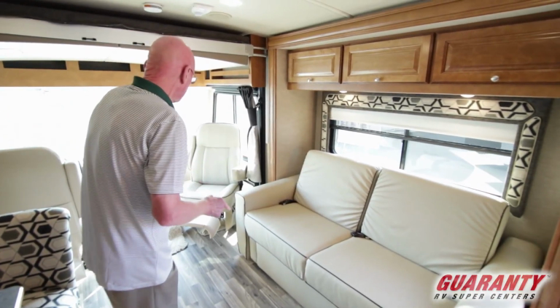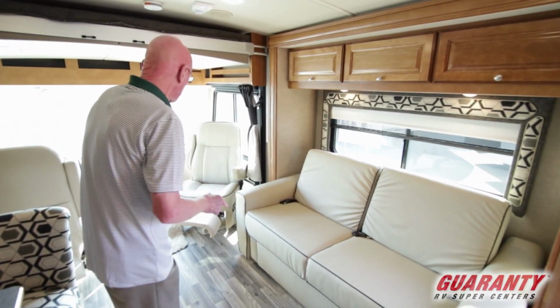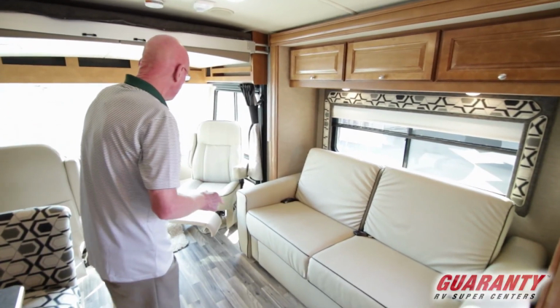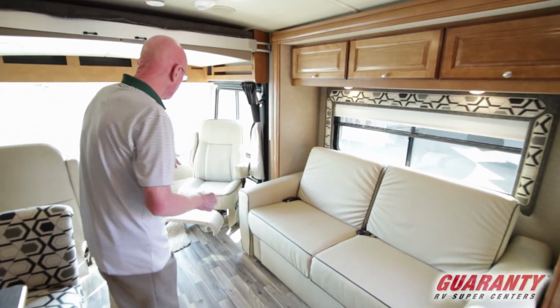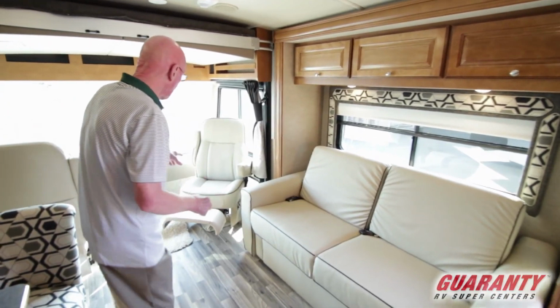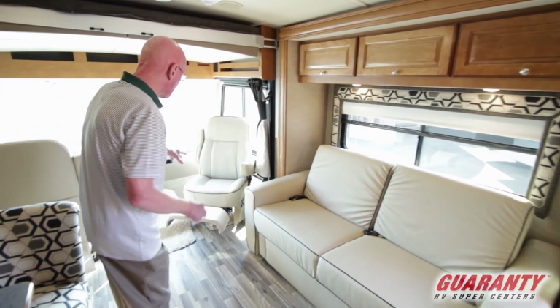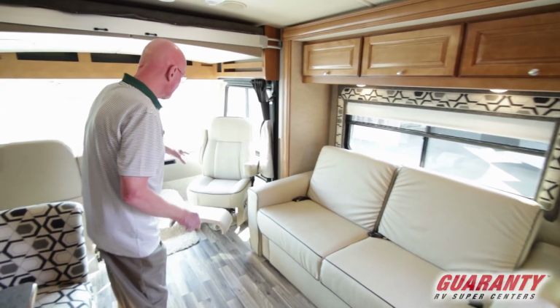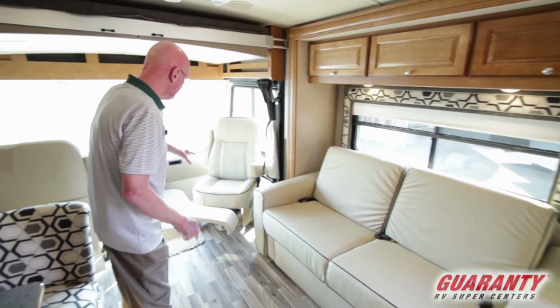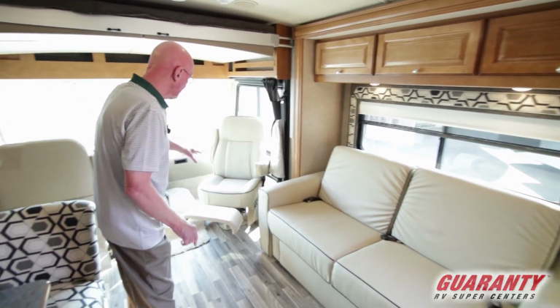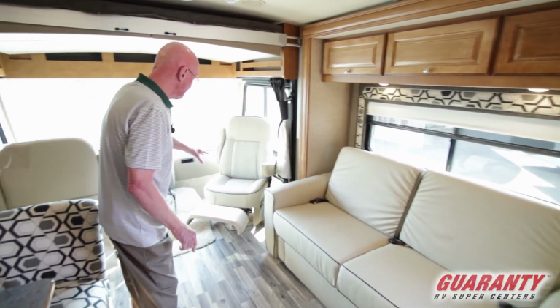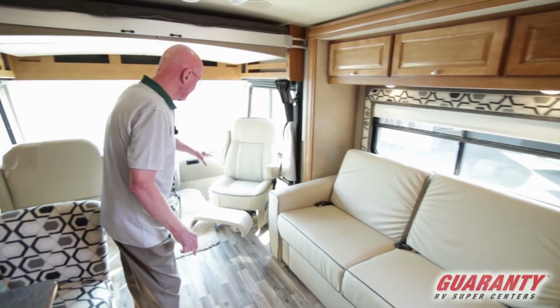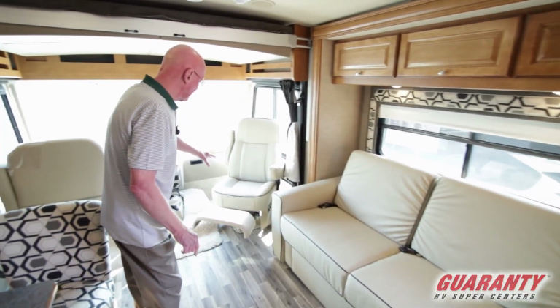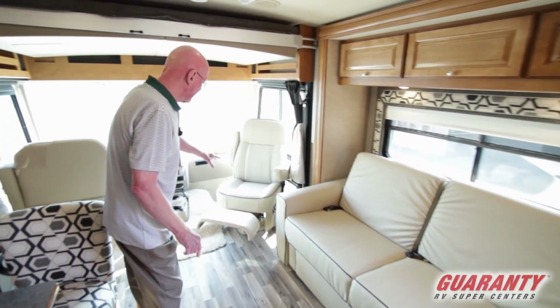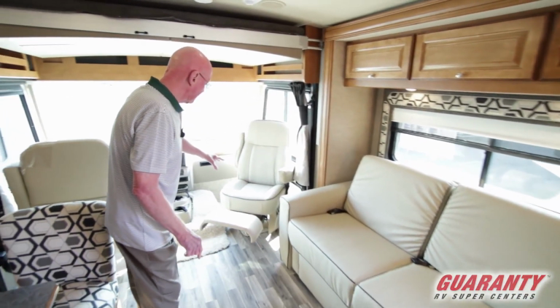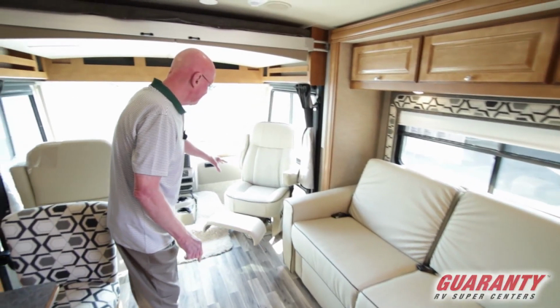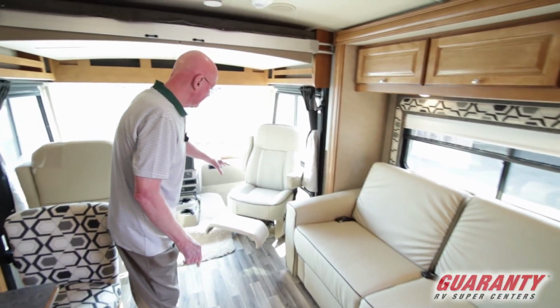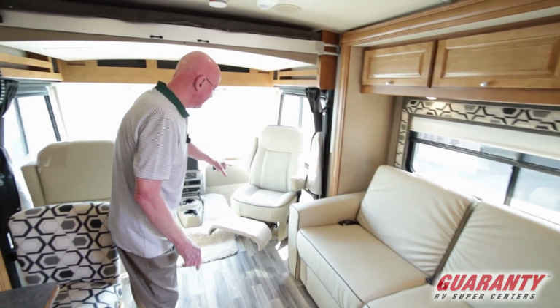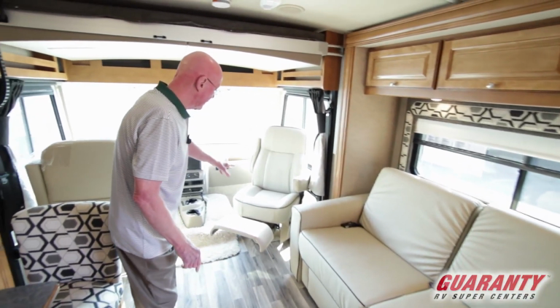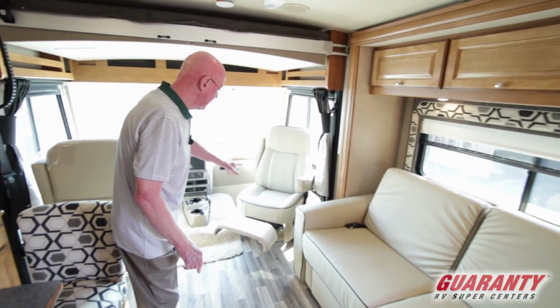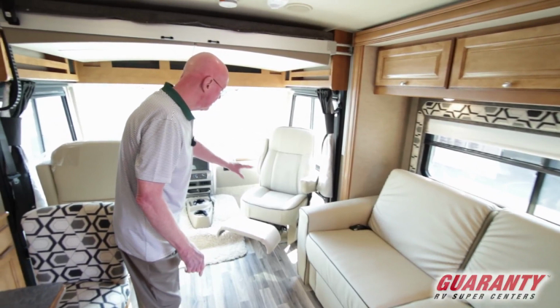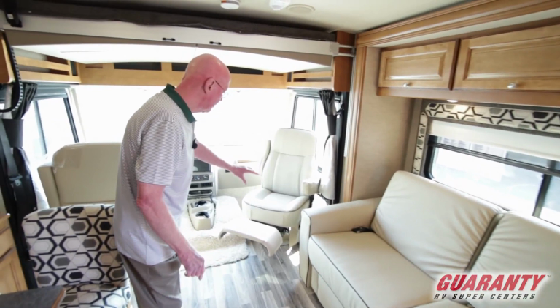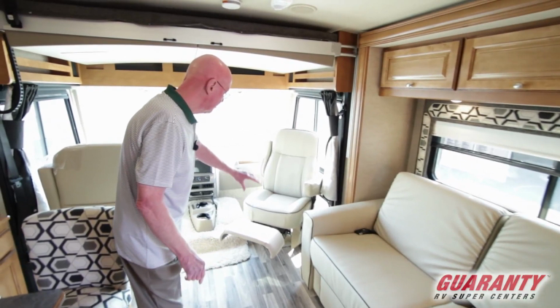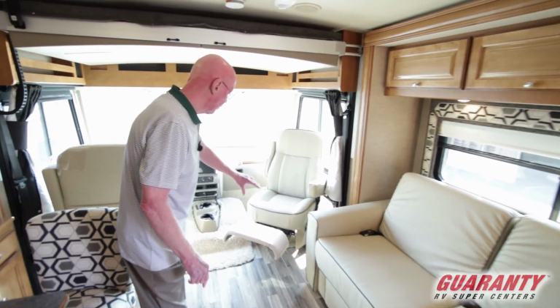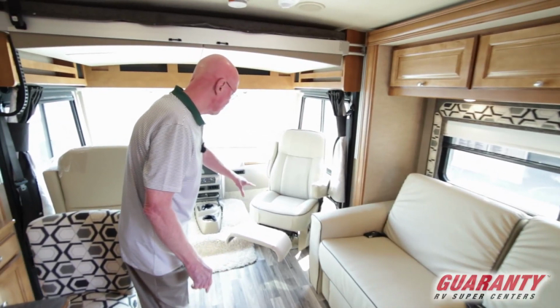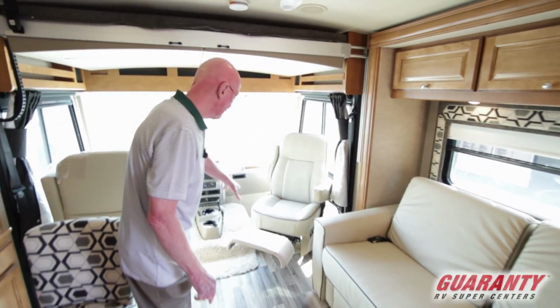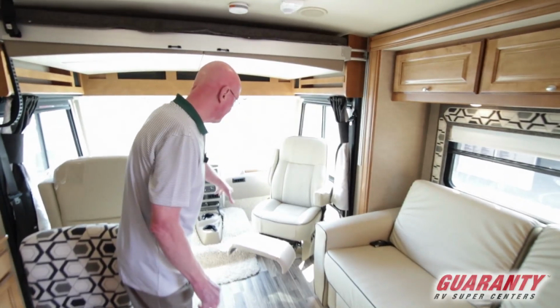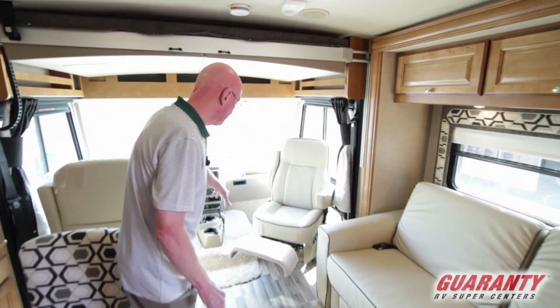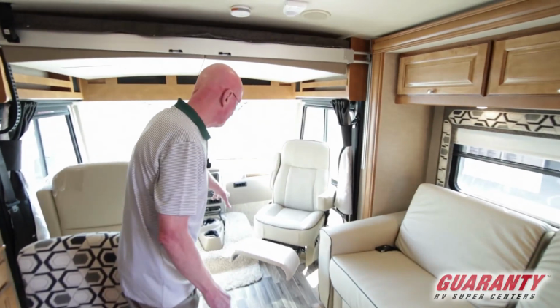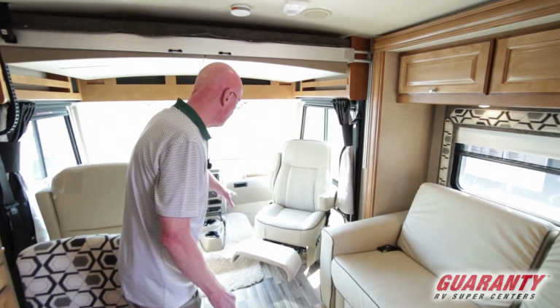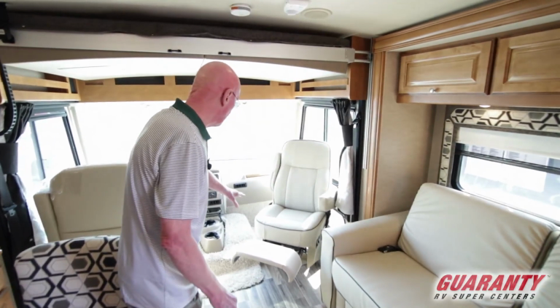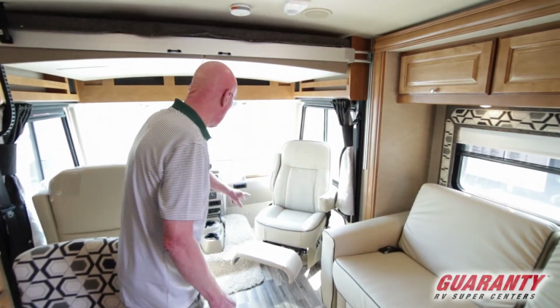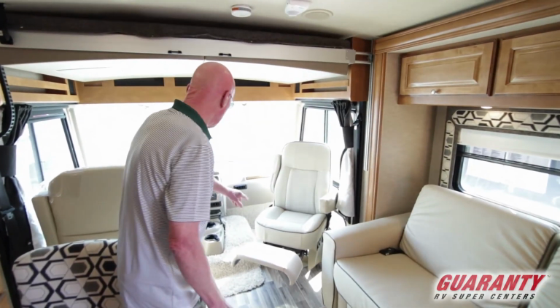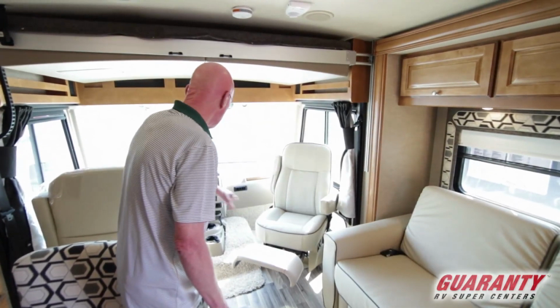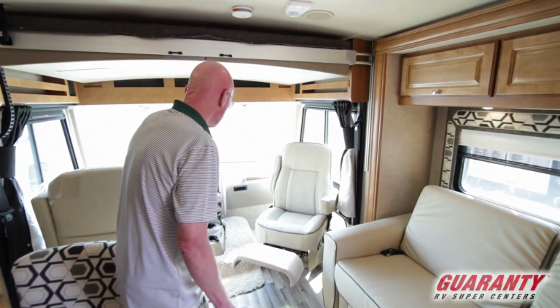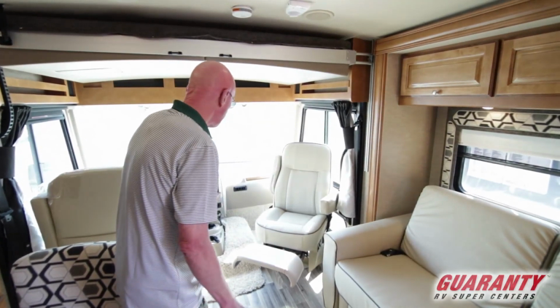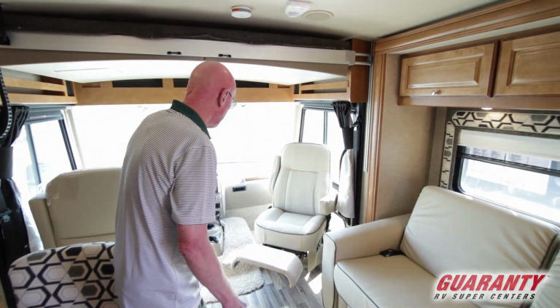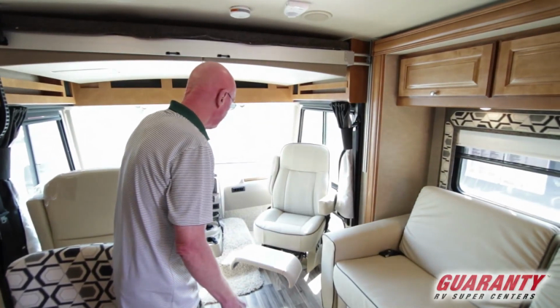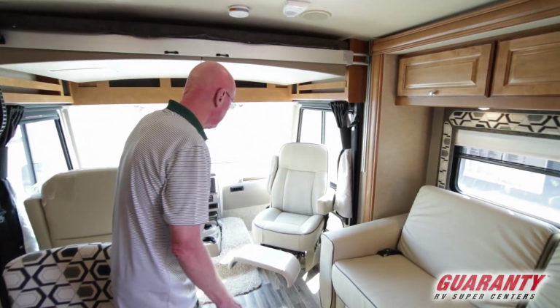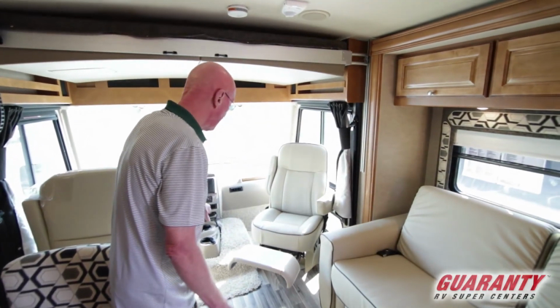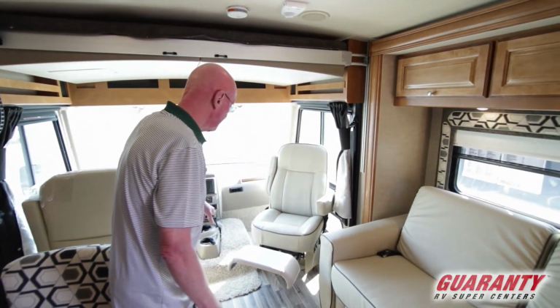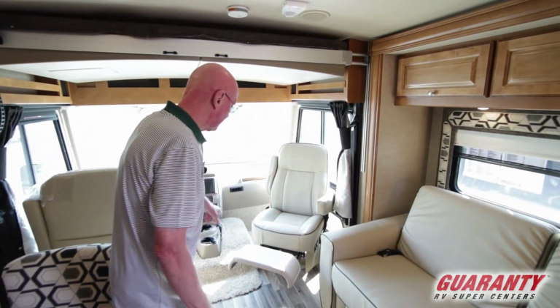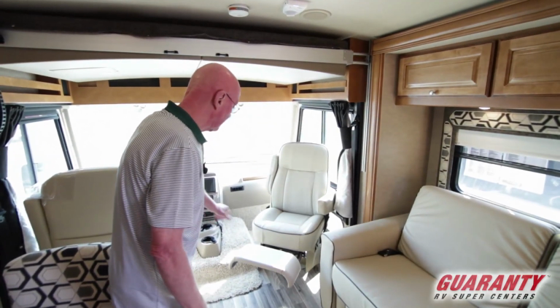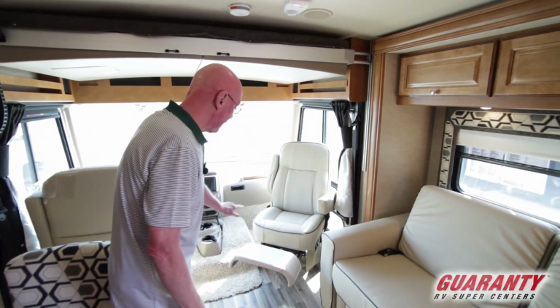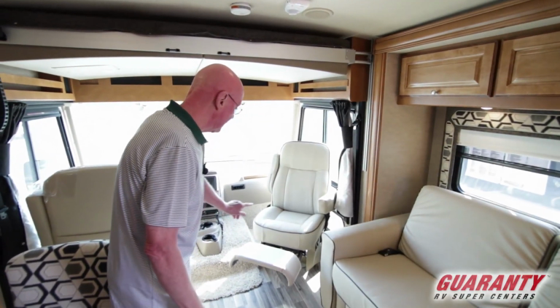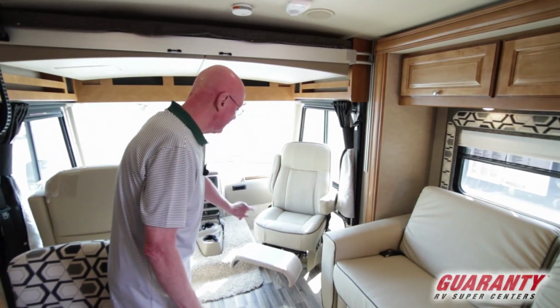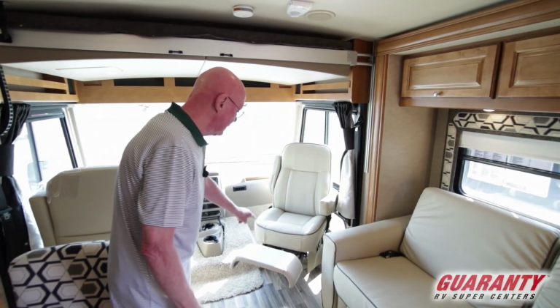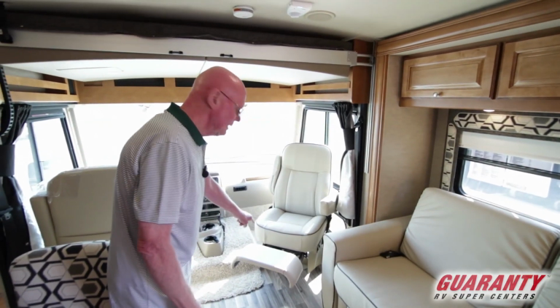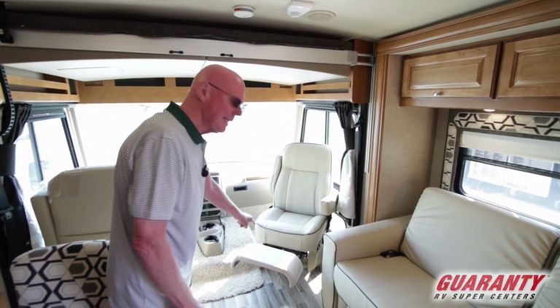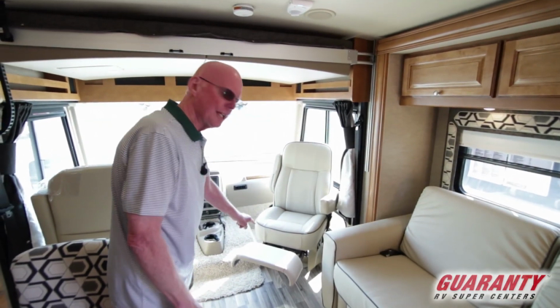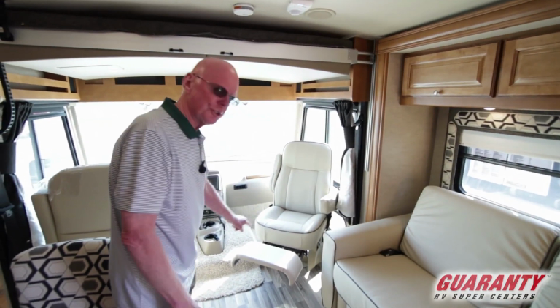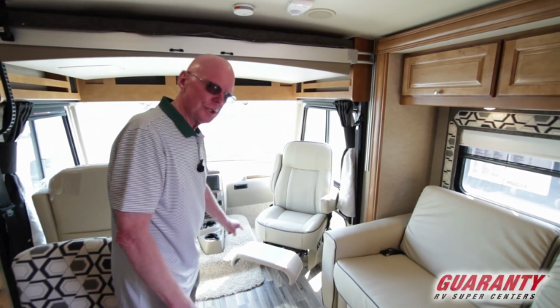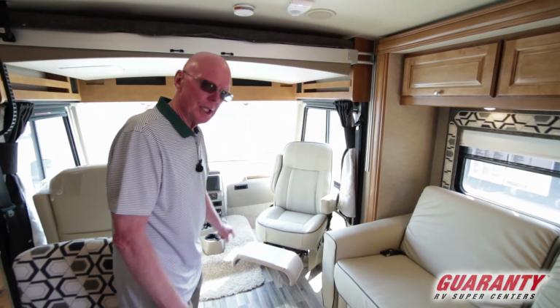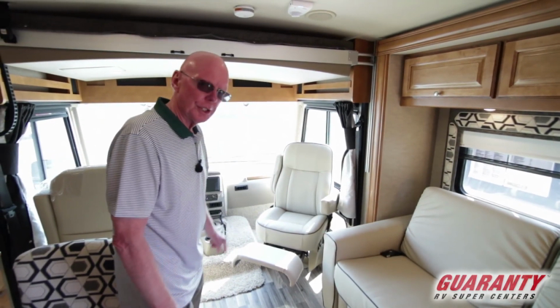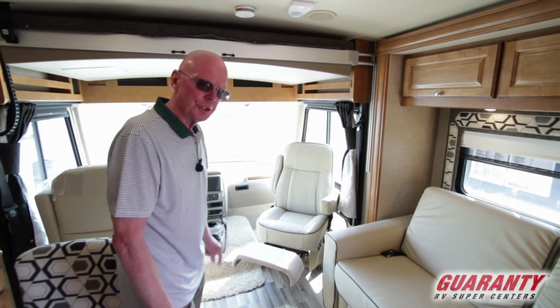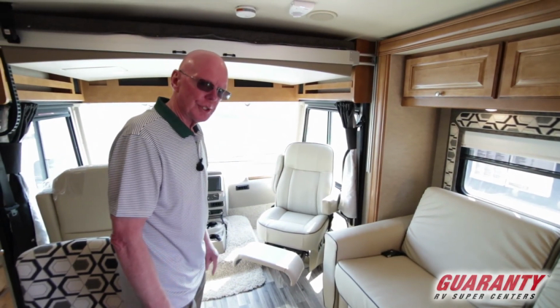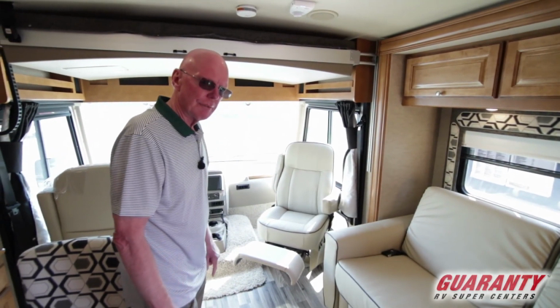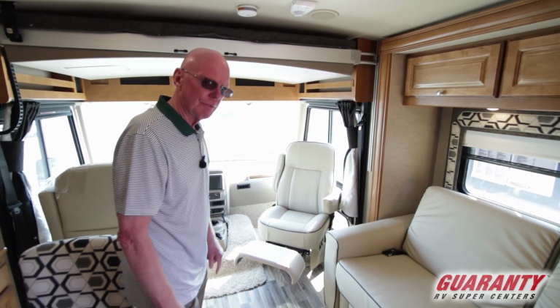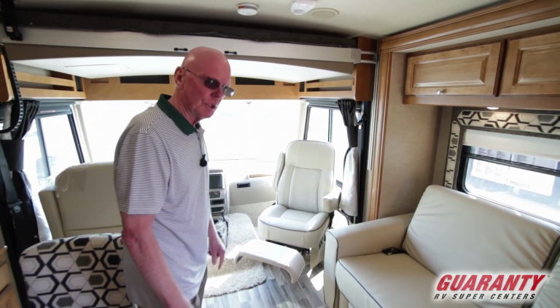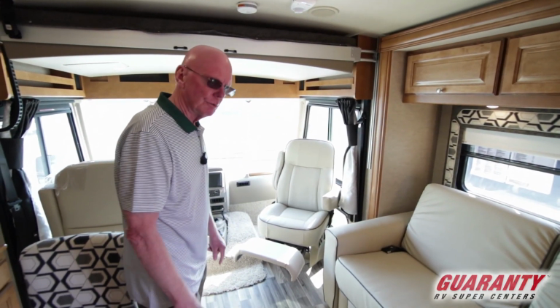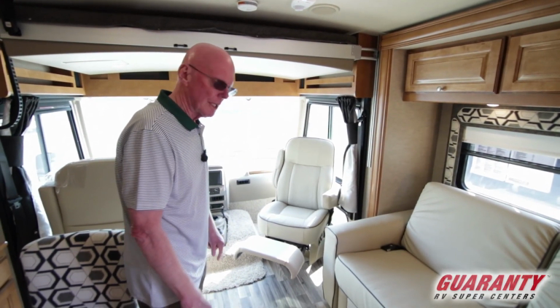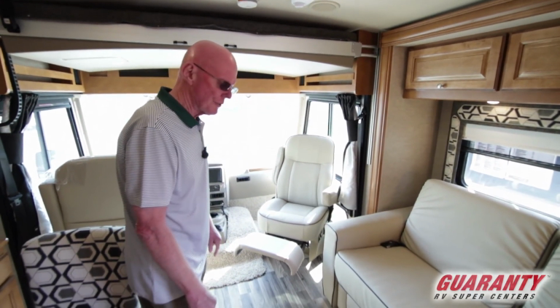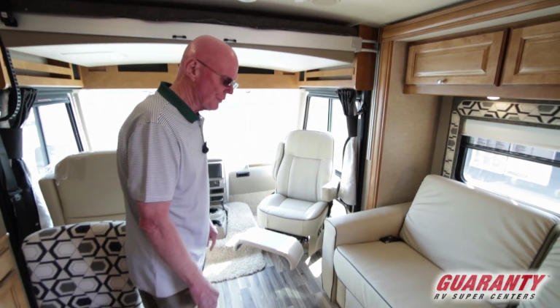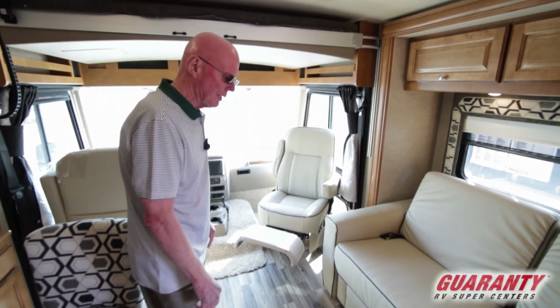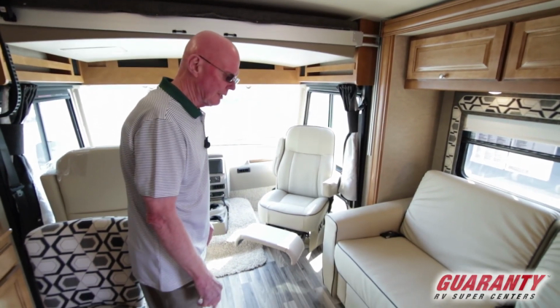Up here in the cockpit, both seats do swivel and recline. Nice touch with that footrest there.